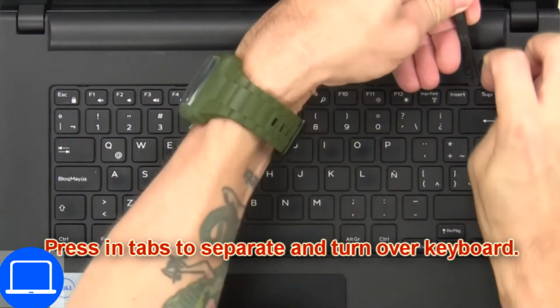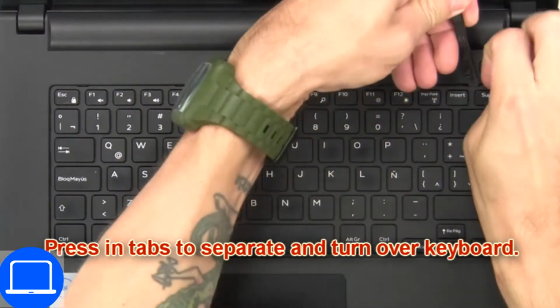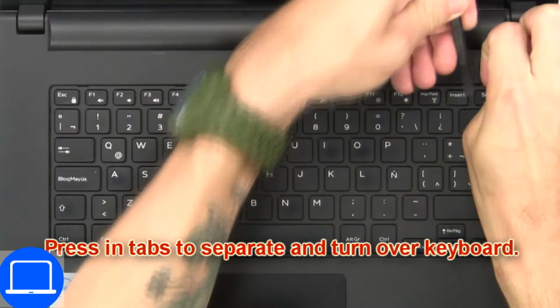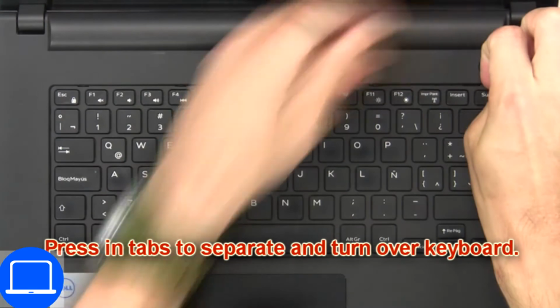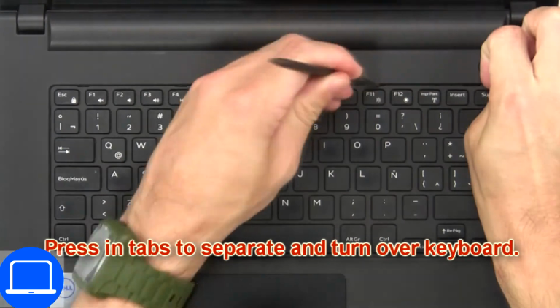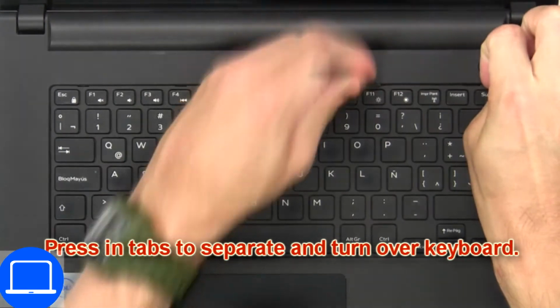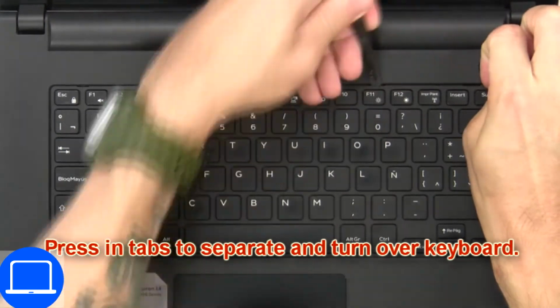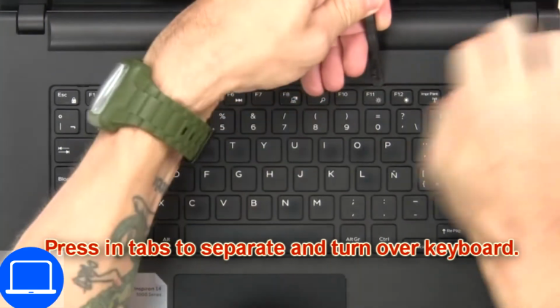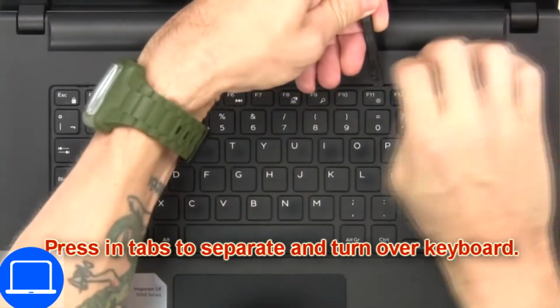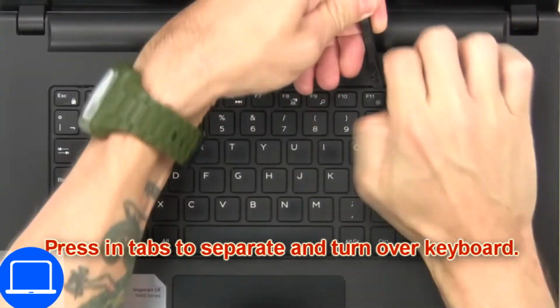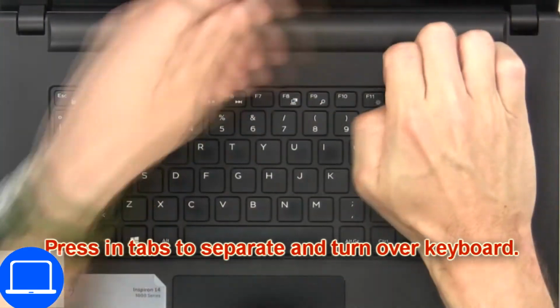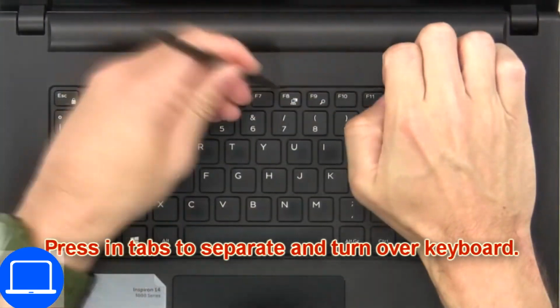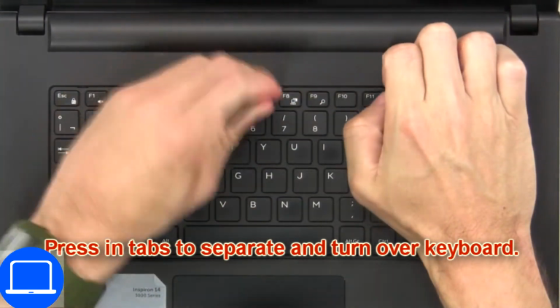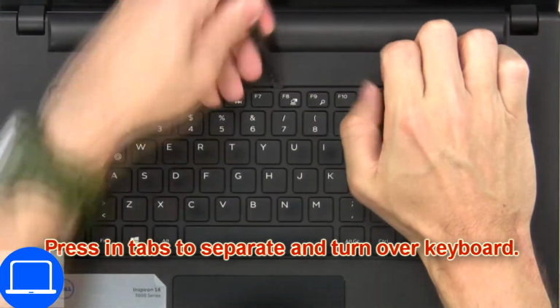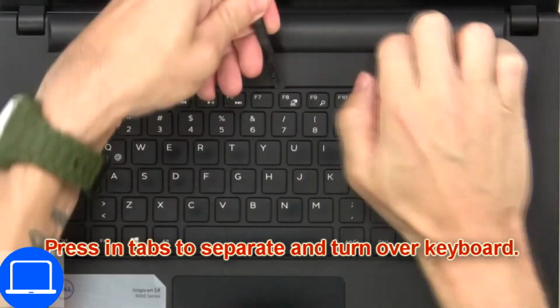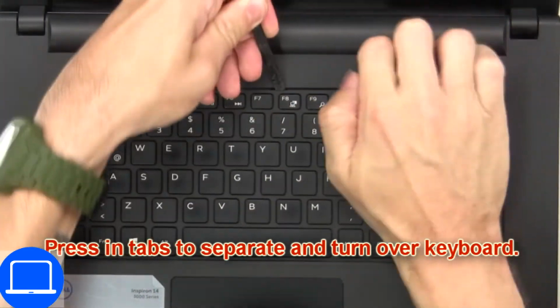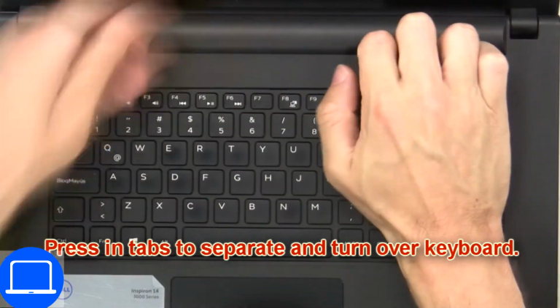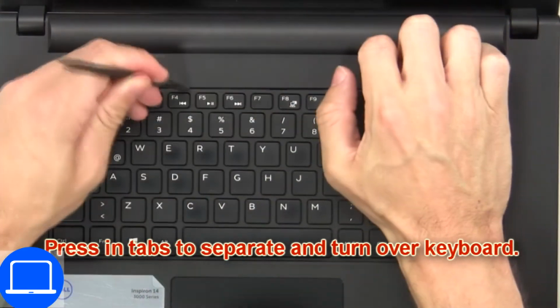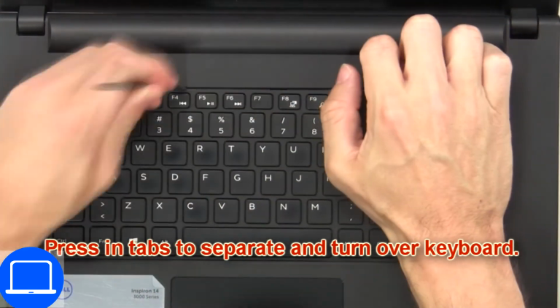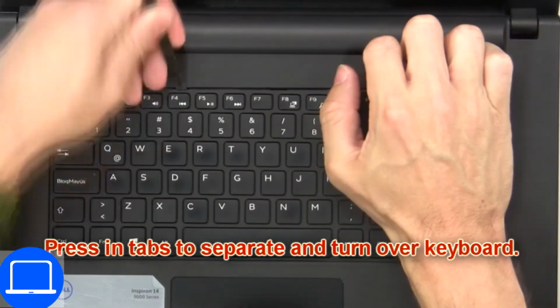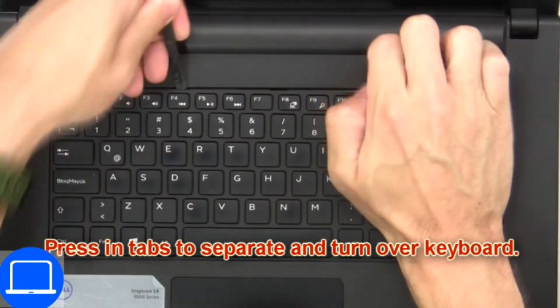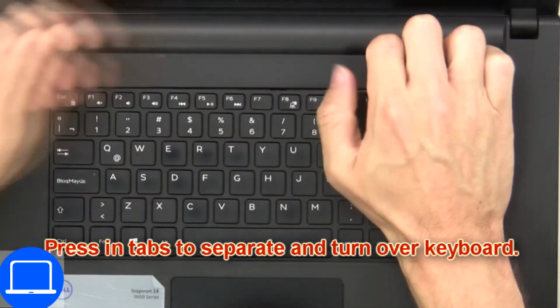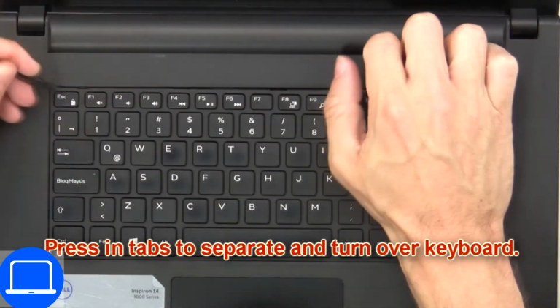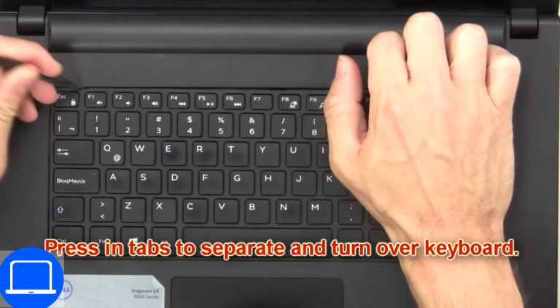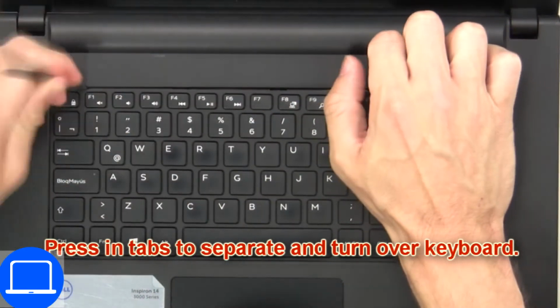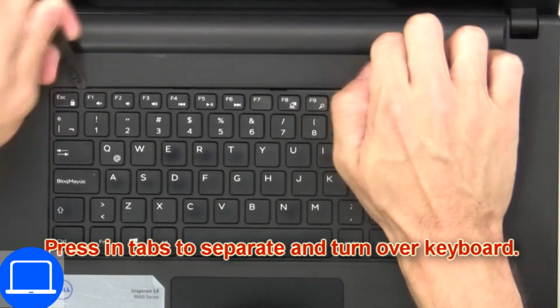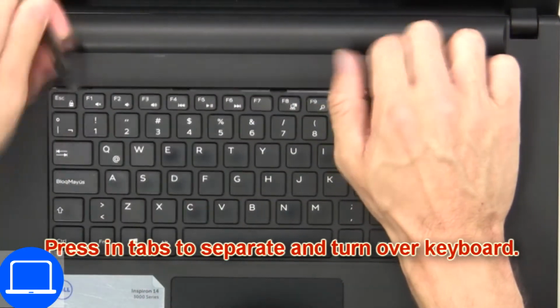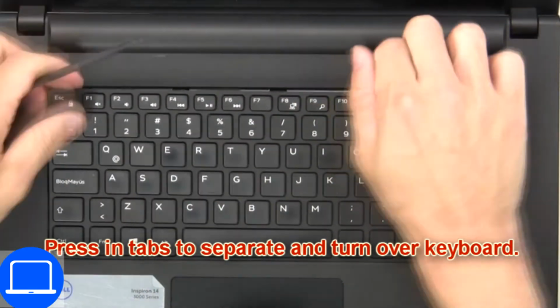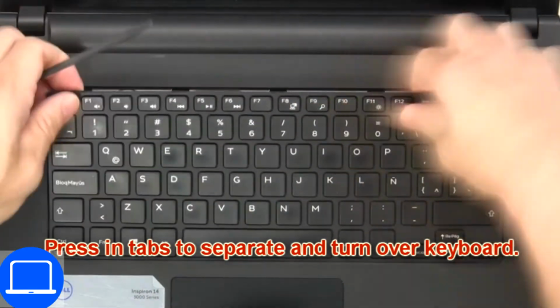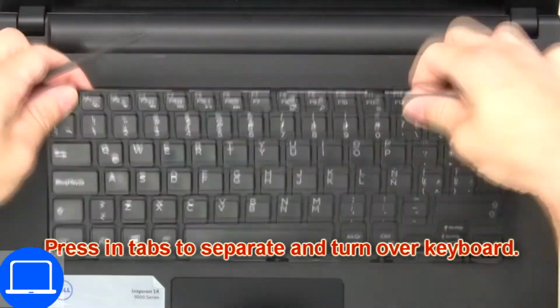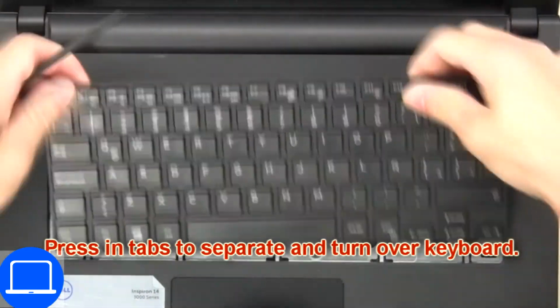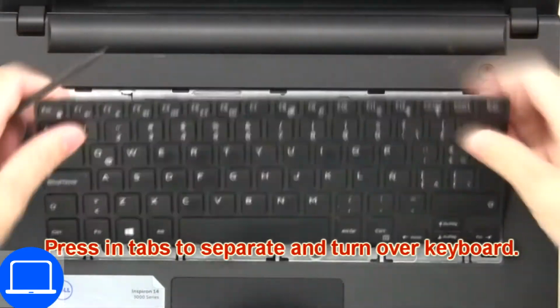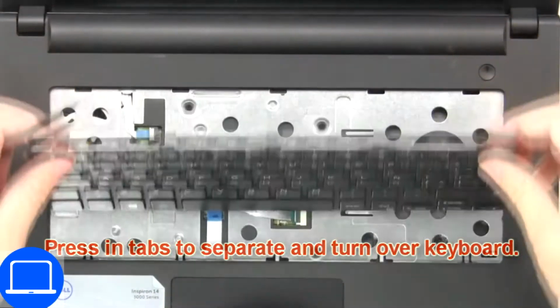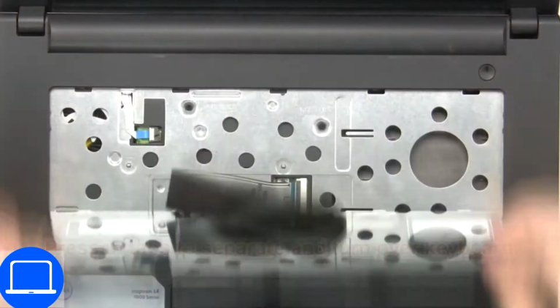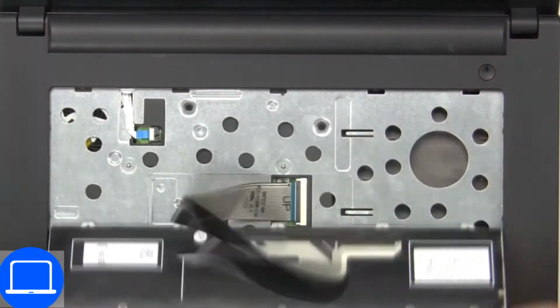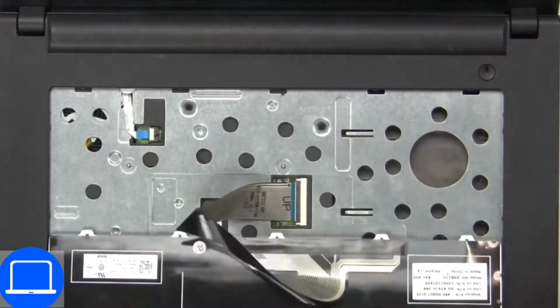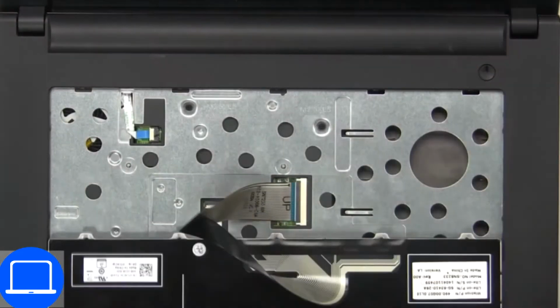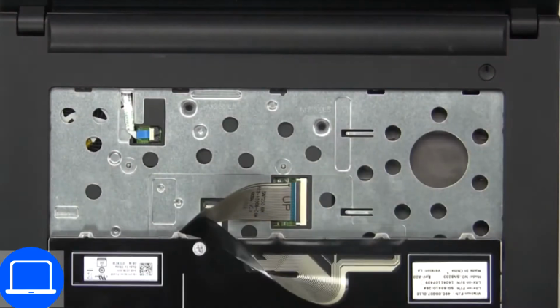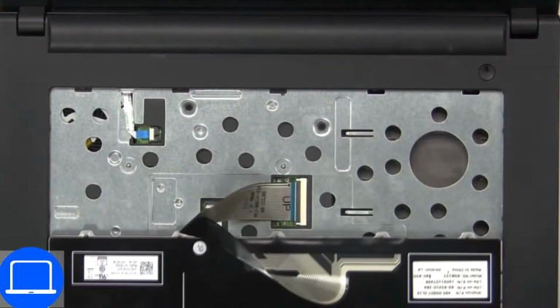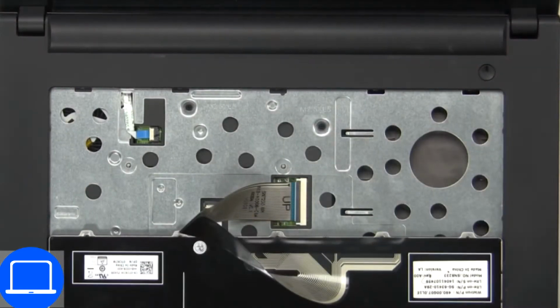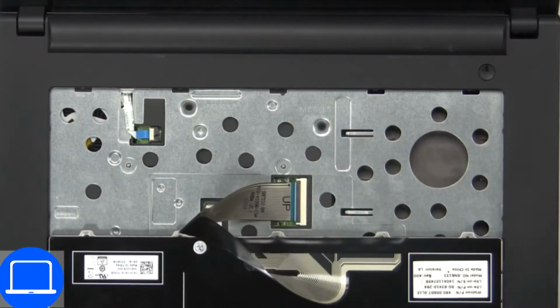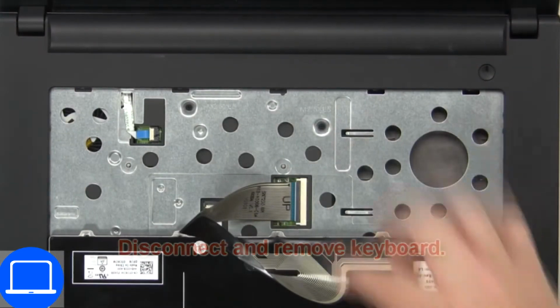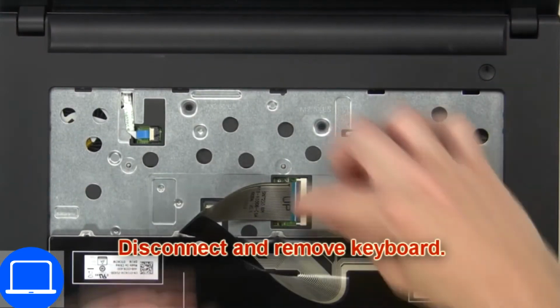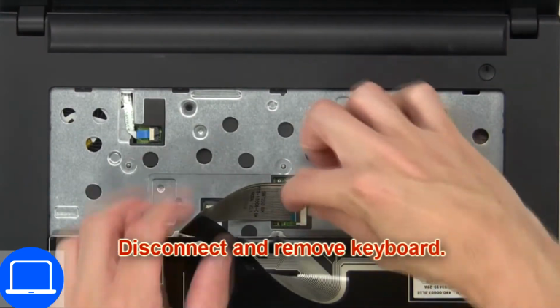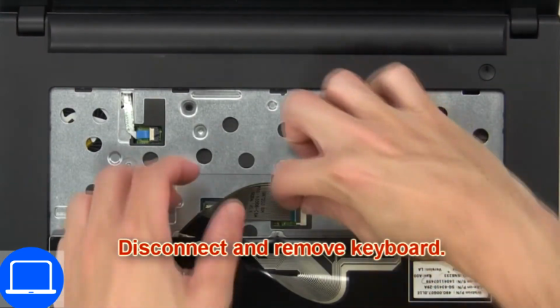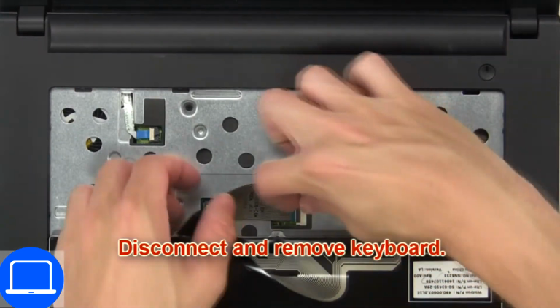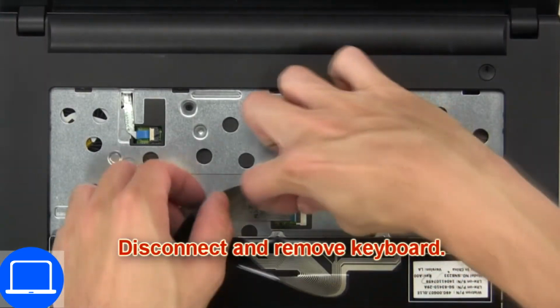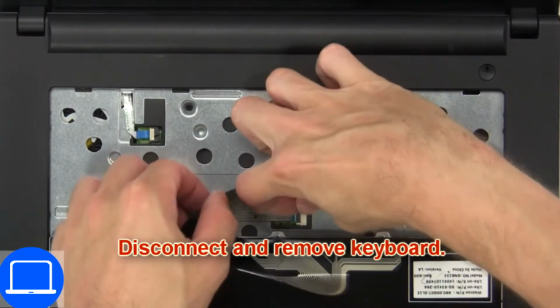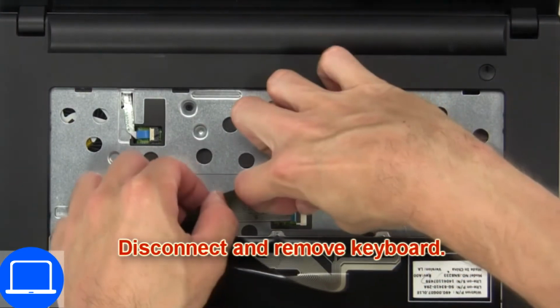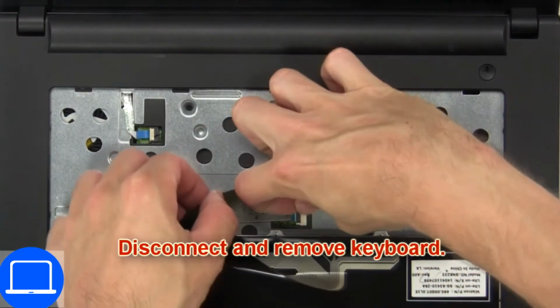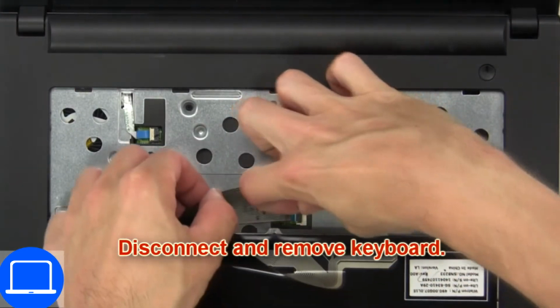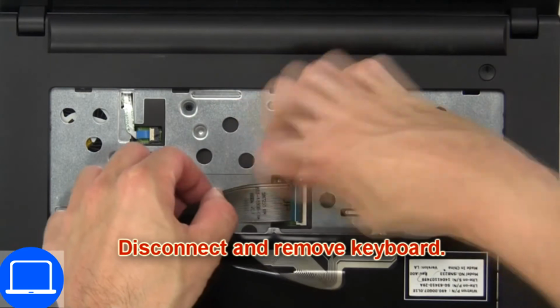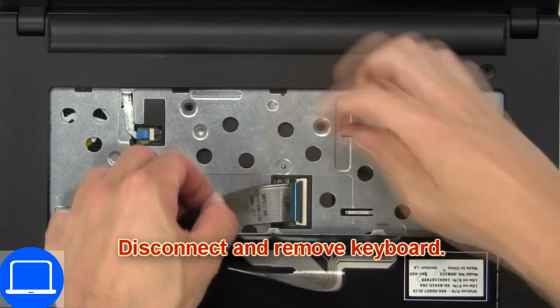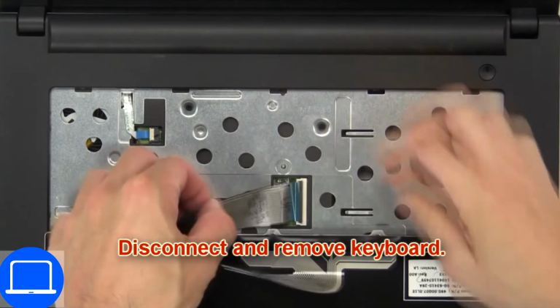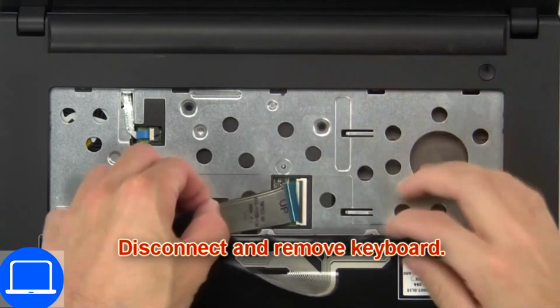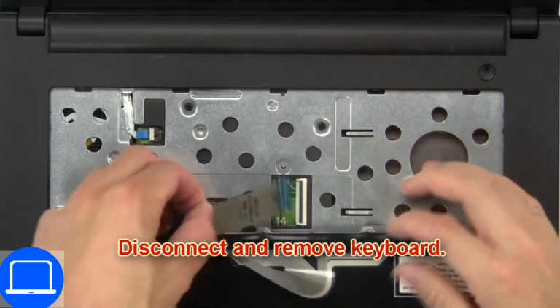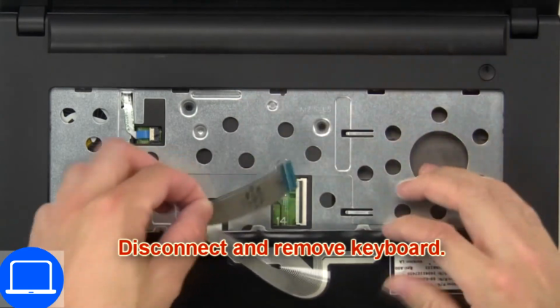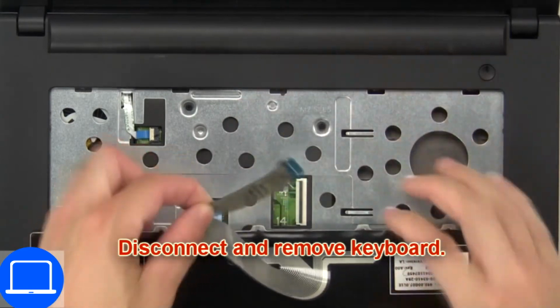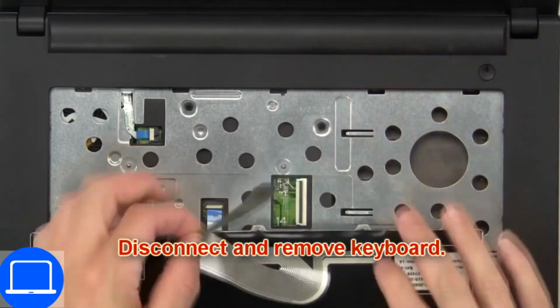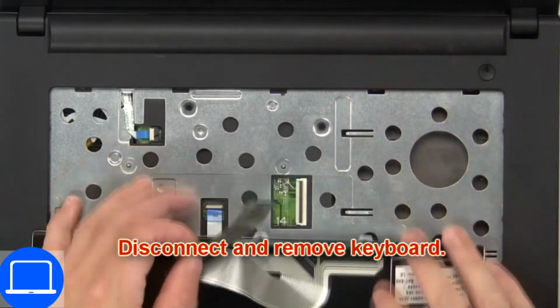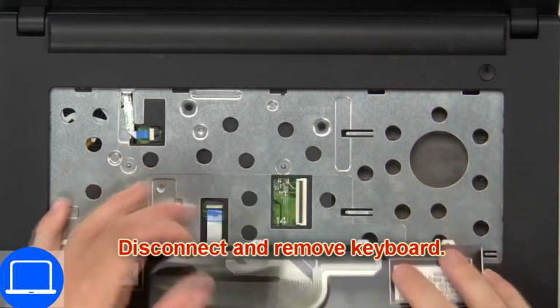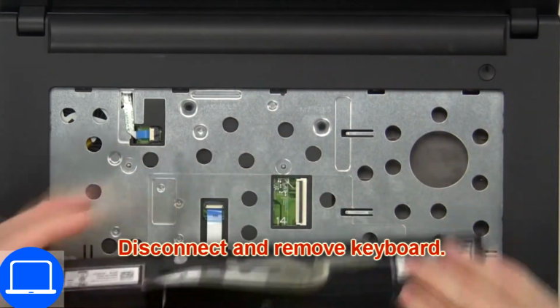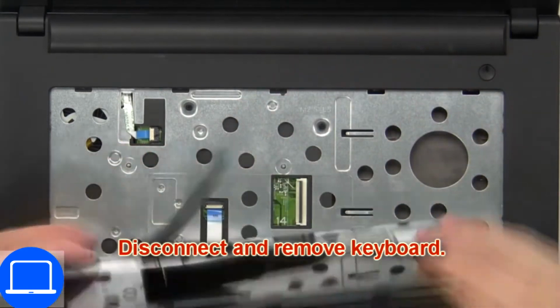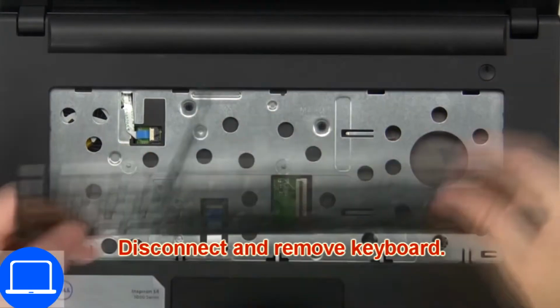Now press in the tabs to separate and turn over the keyboard. Then disconnect and remove the keyboard.